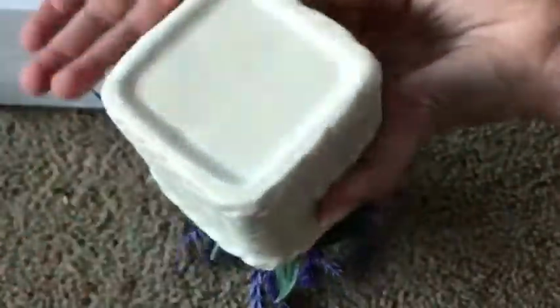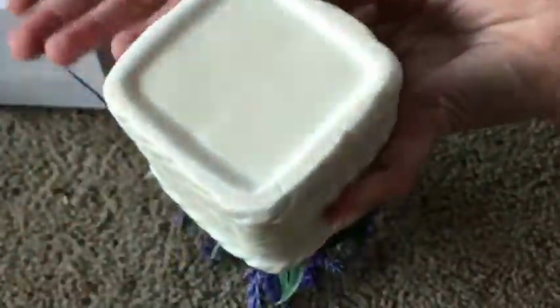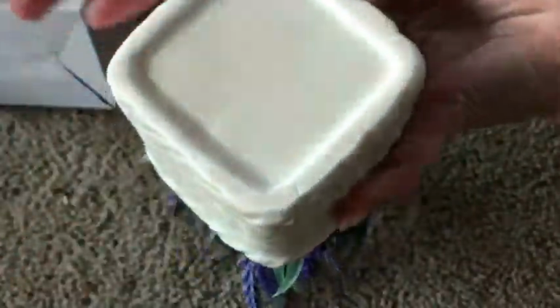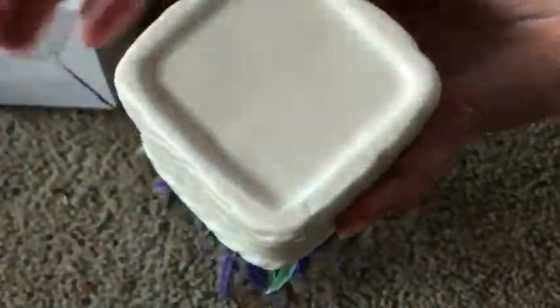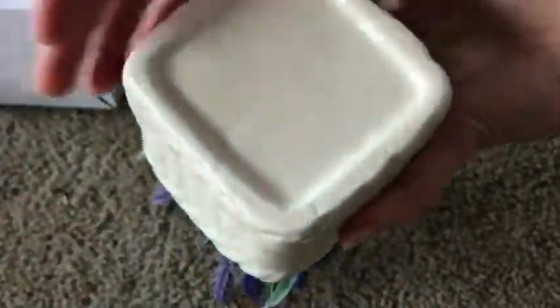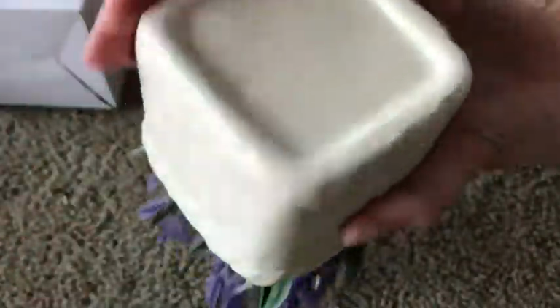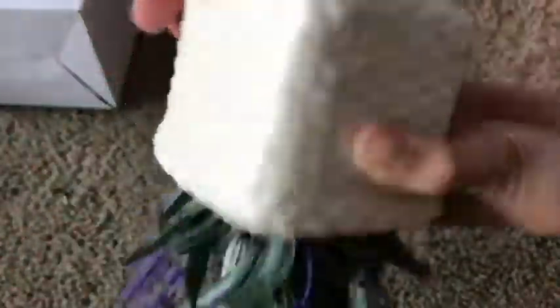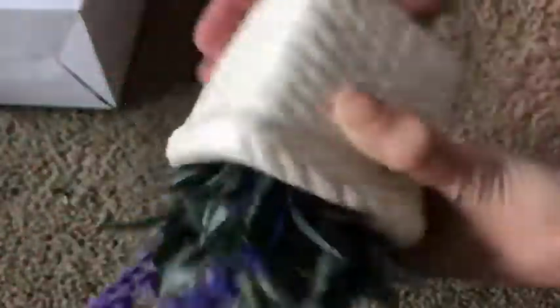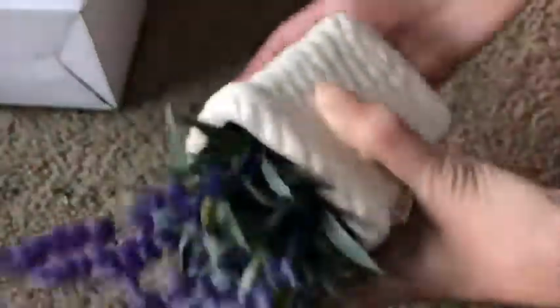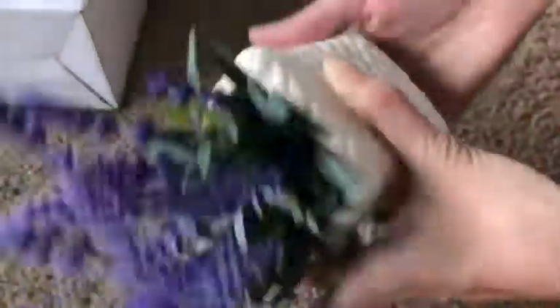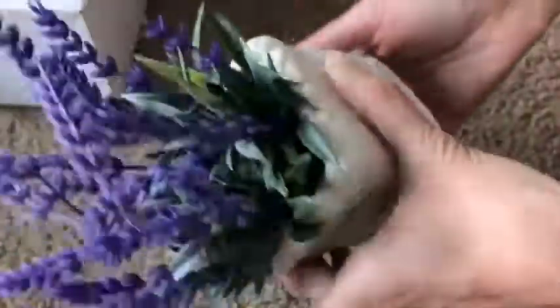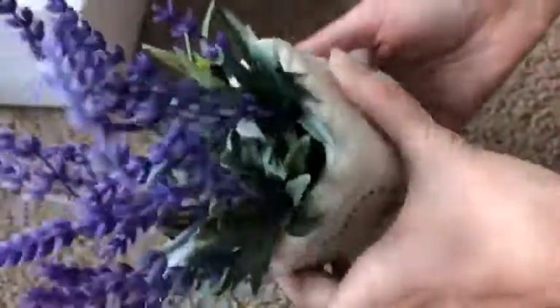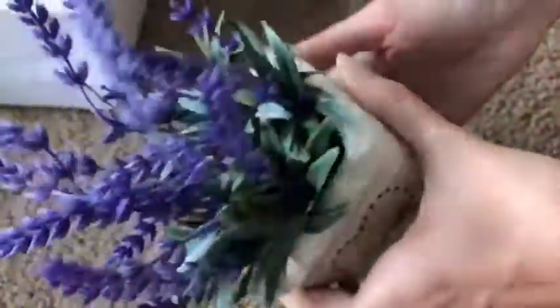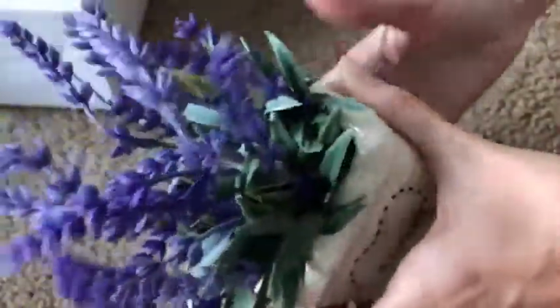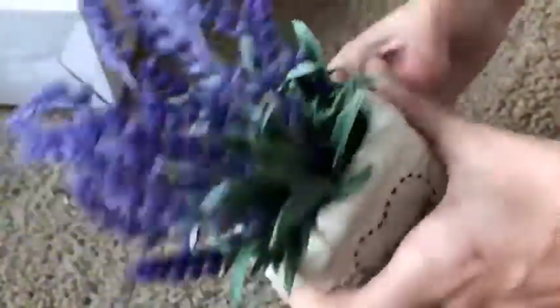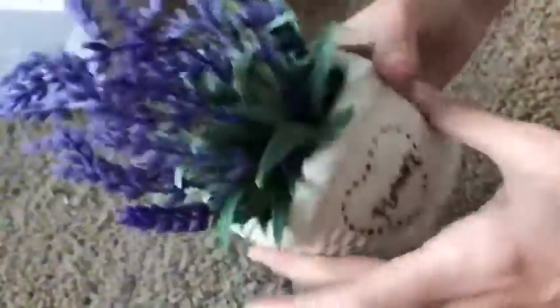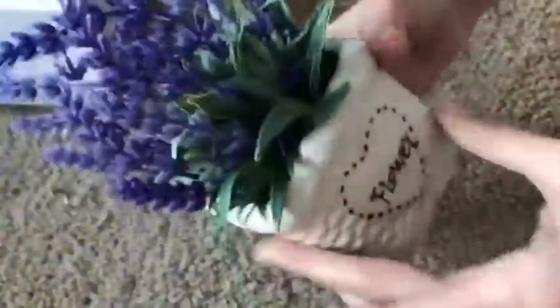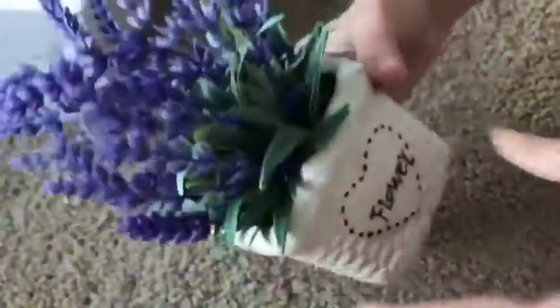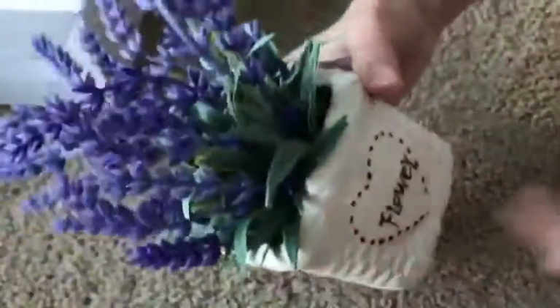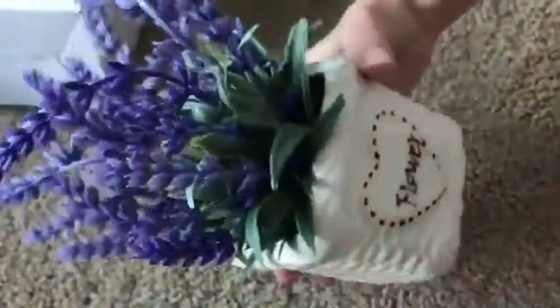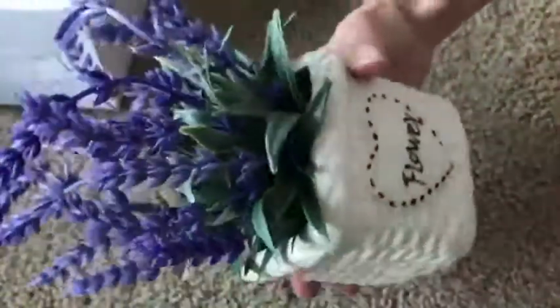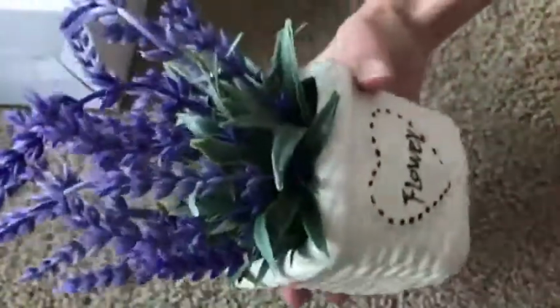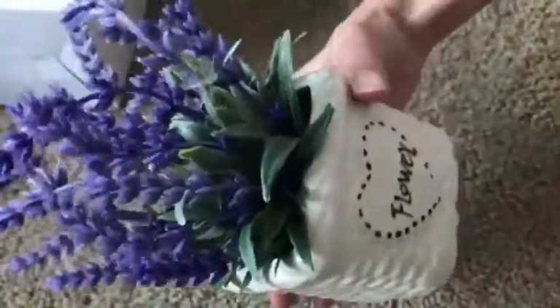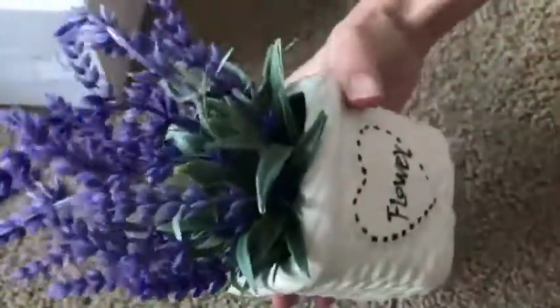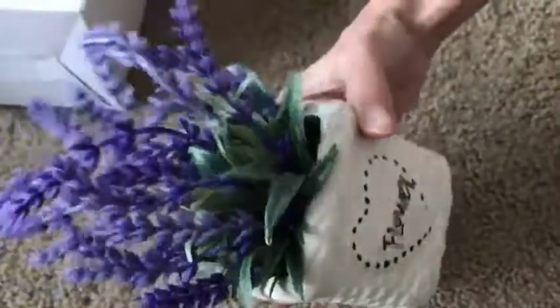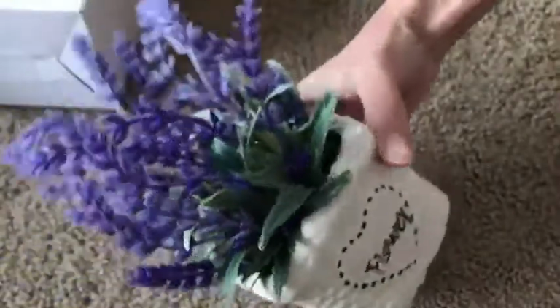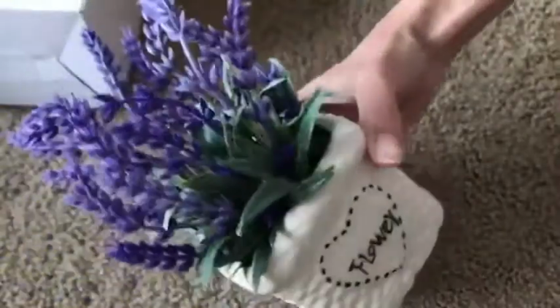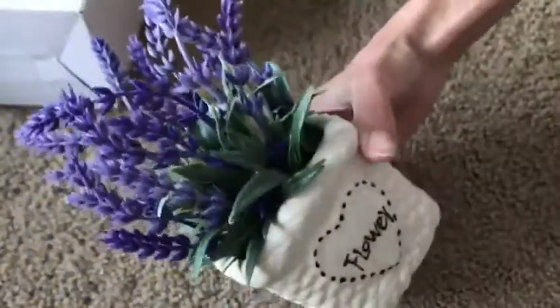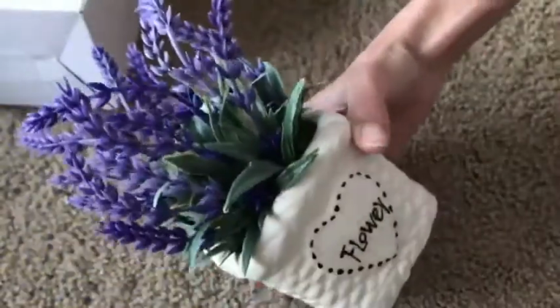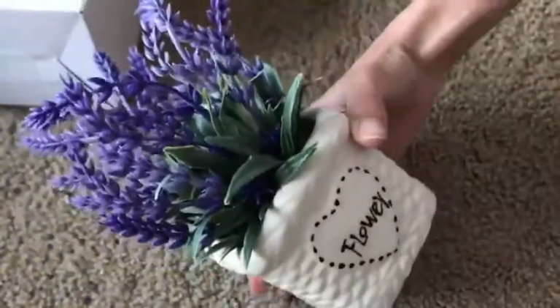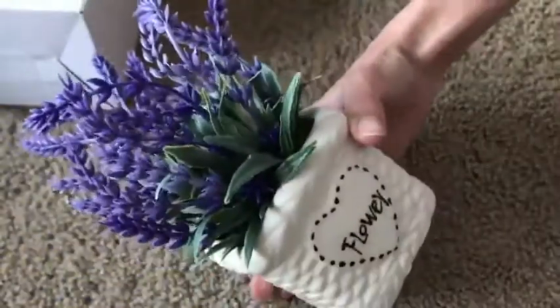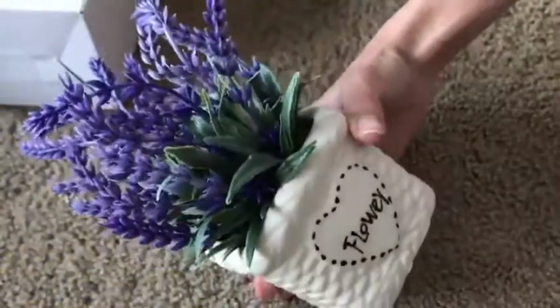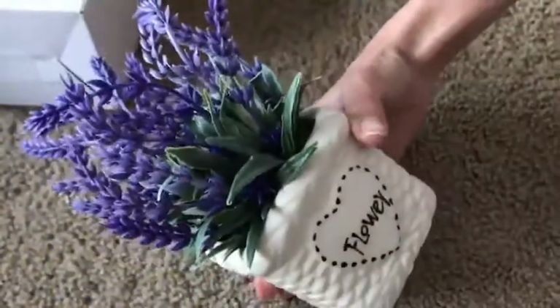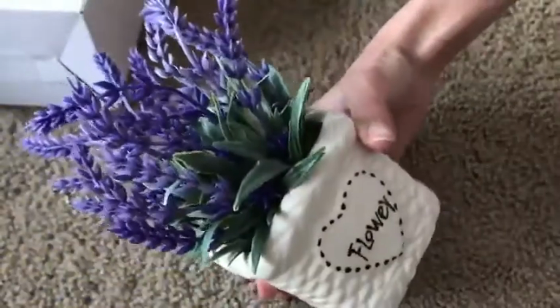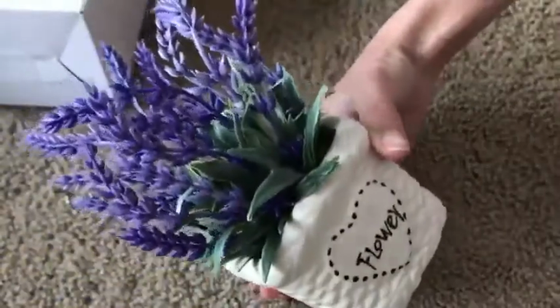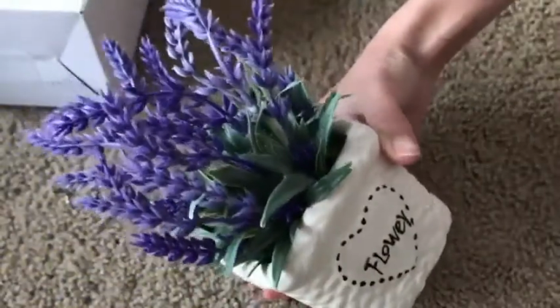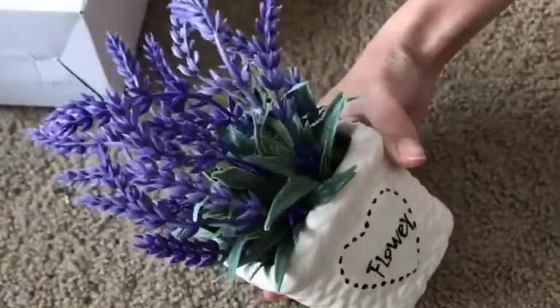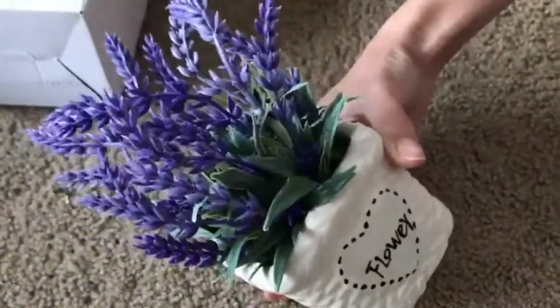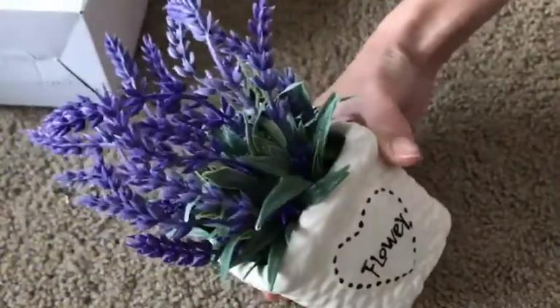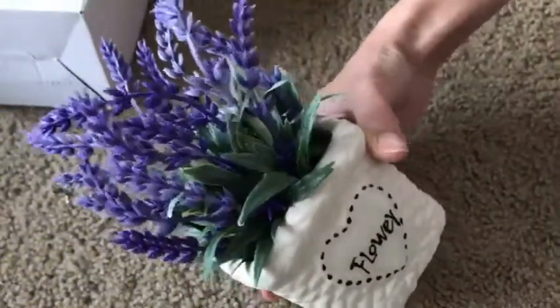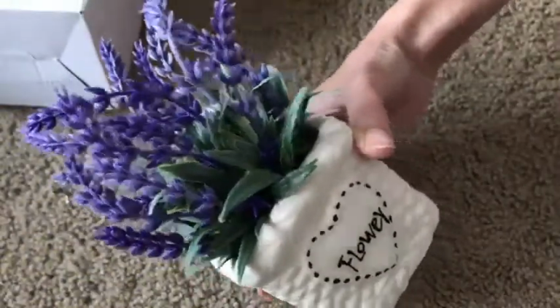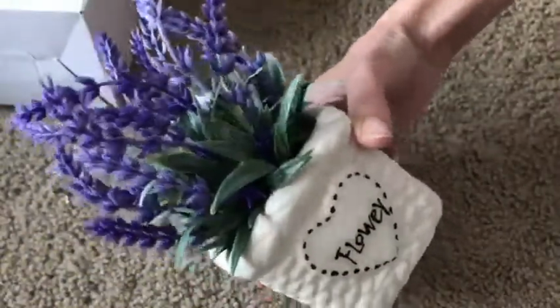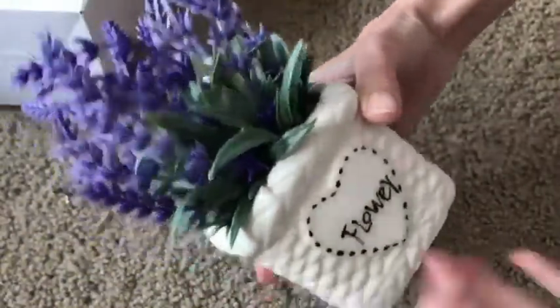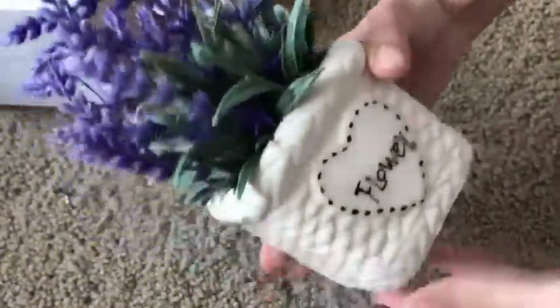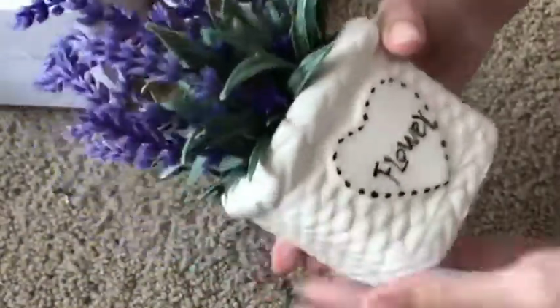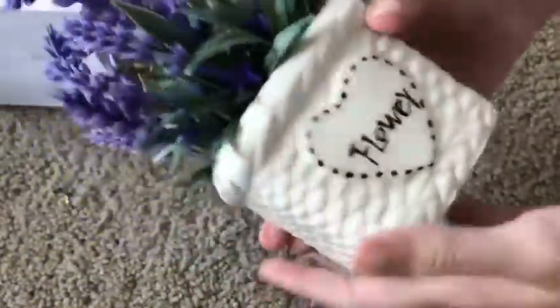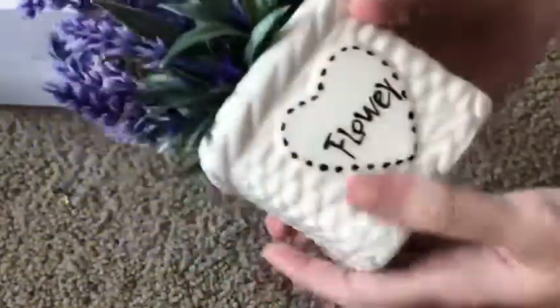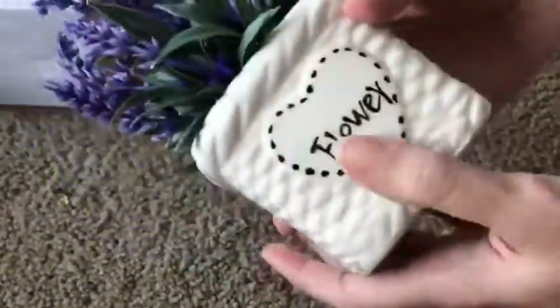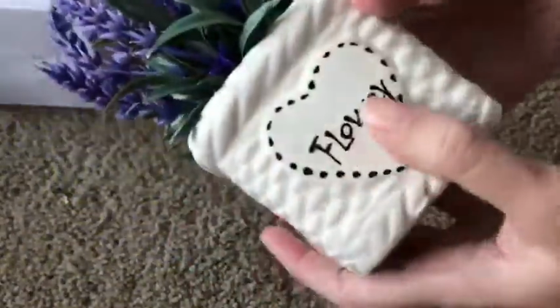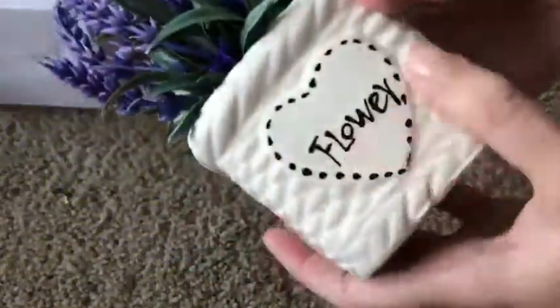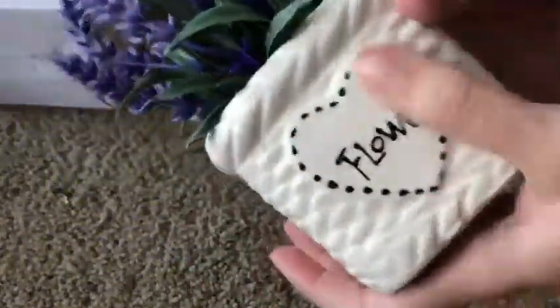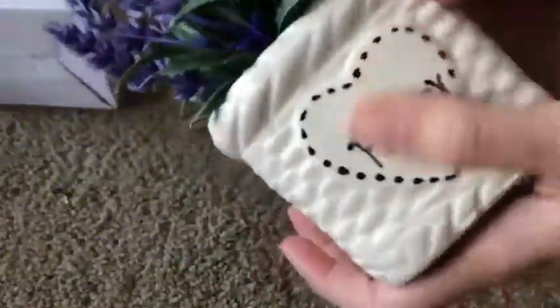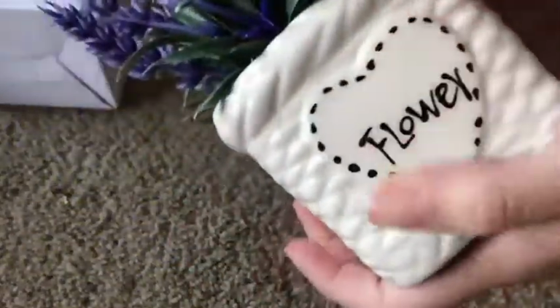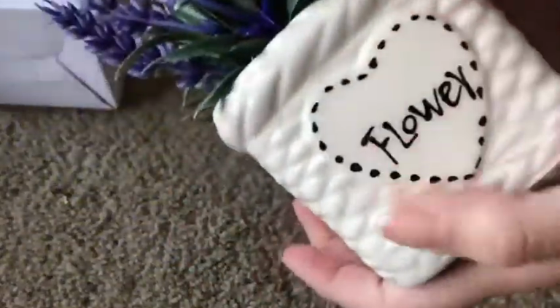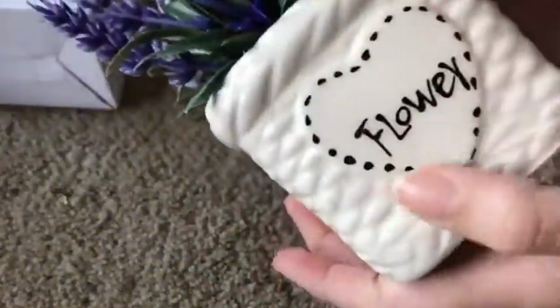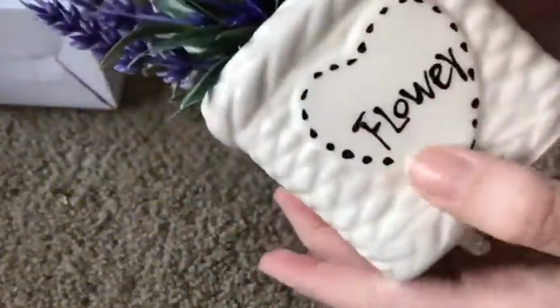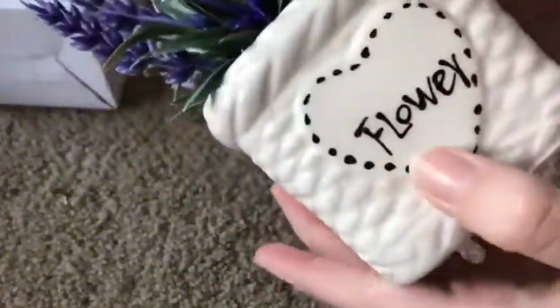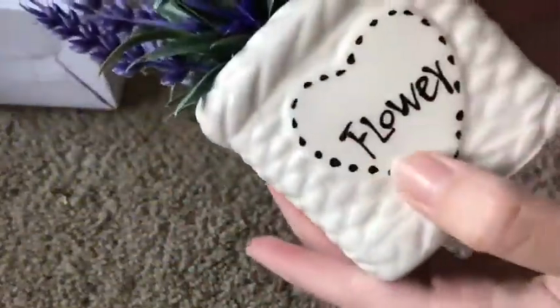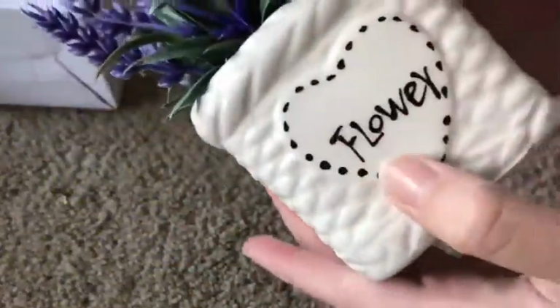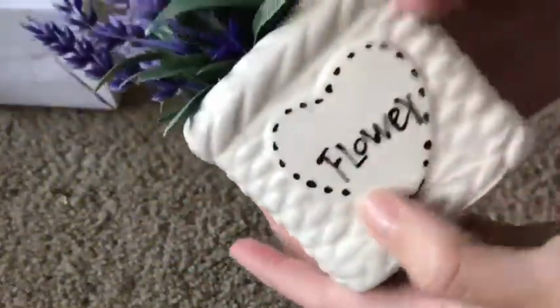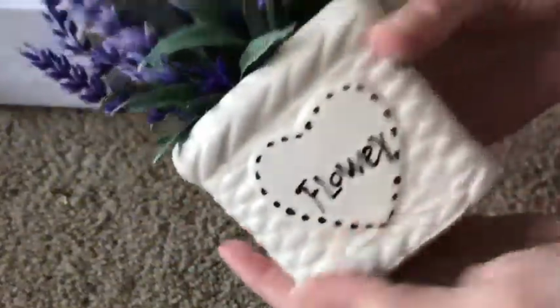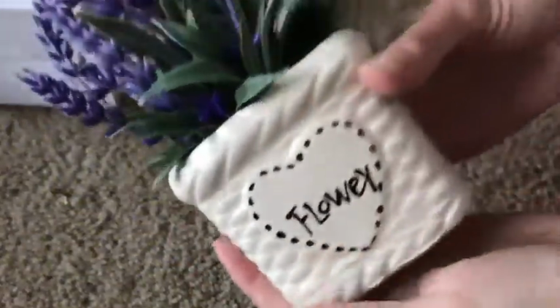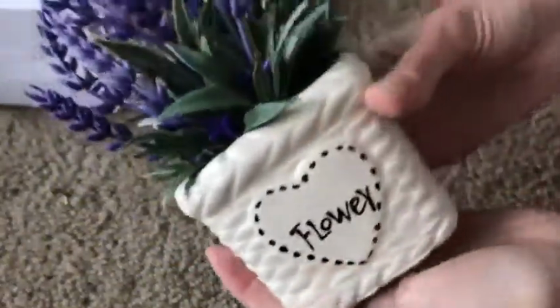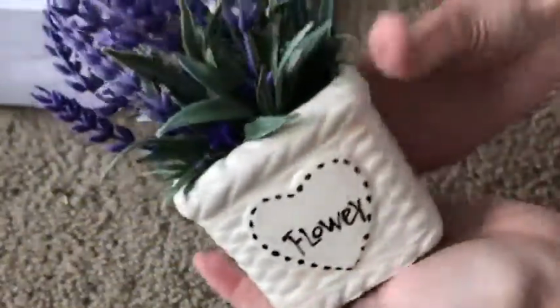So it's really pretty. It's a perfect touch for the bedroom — anywhere it says flower in here. Very nice.